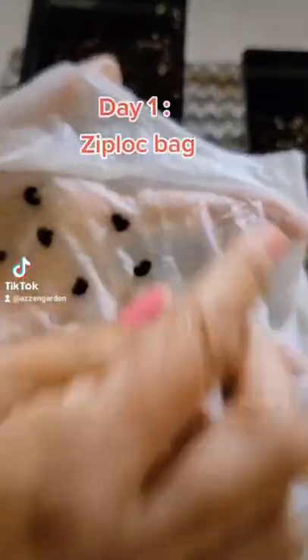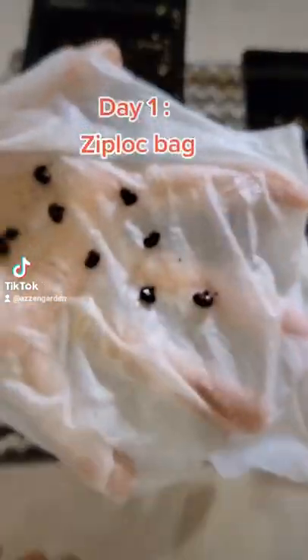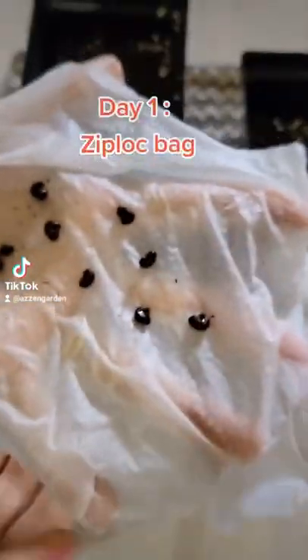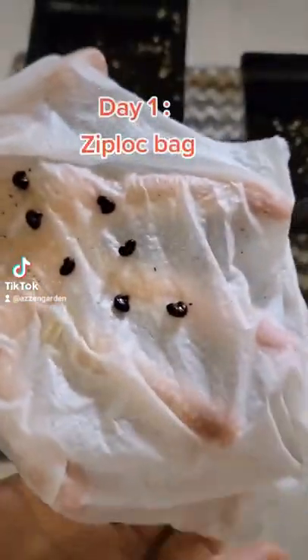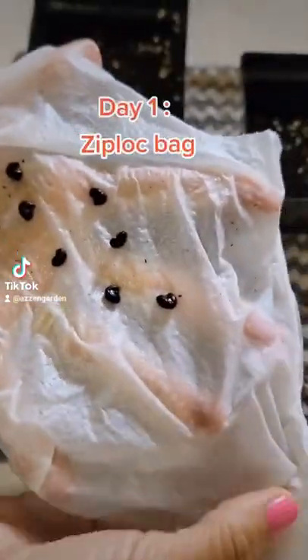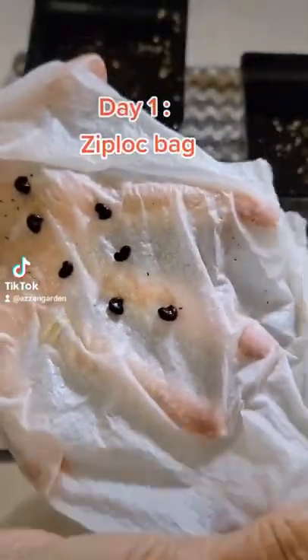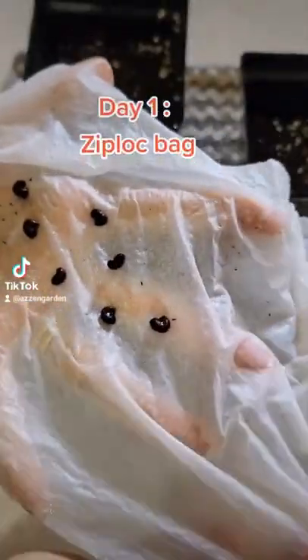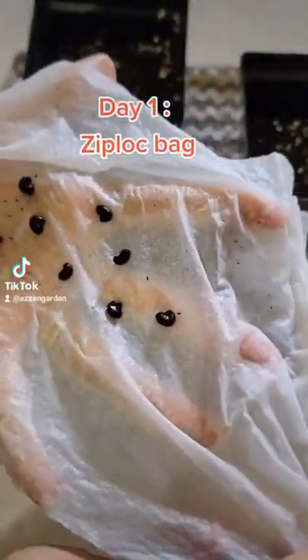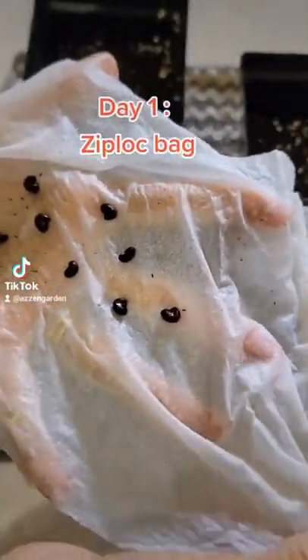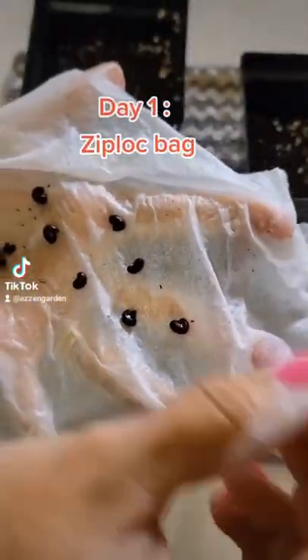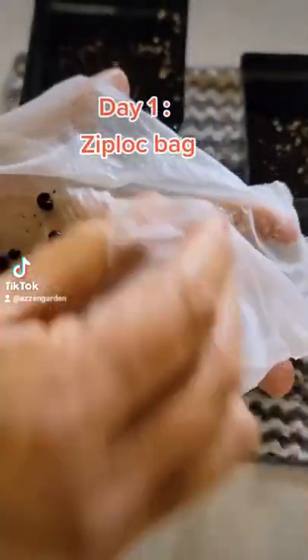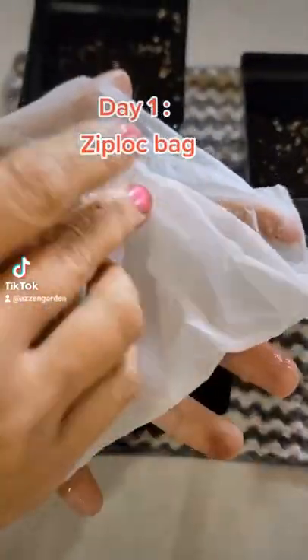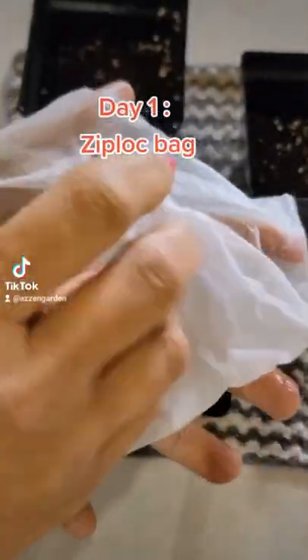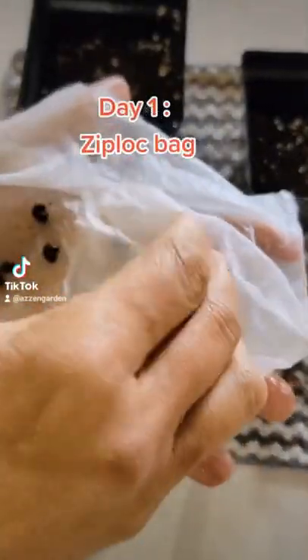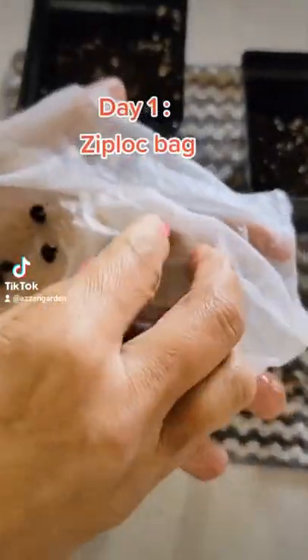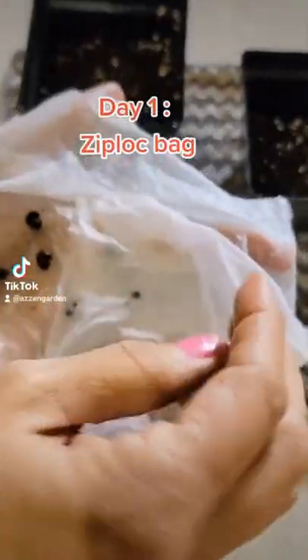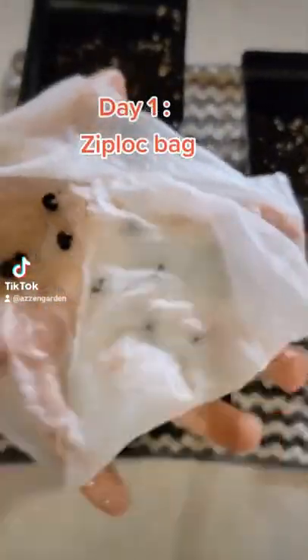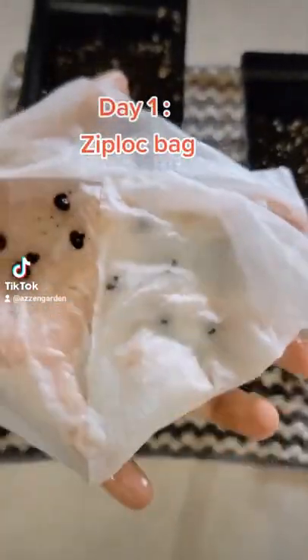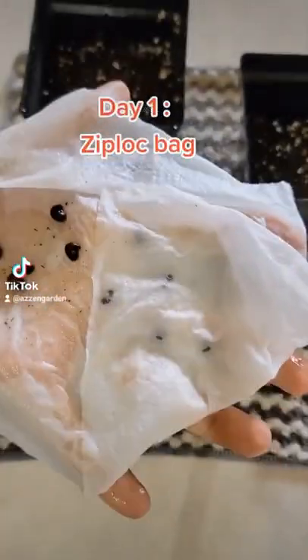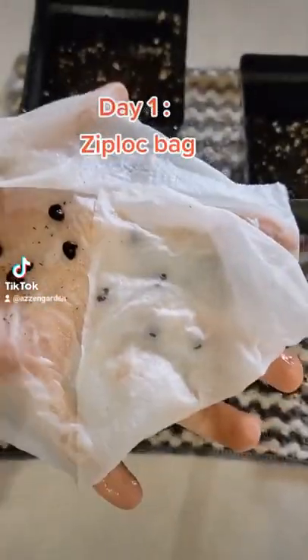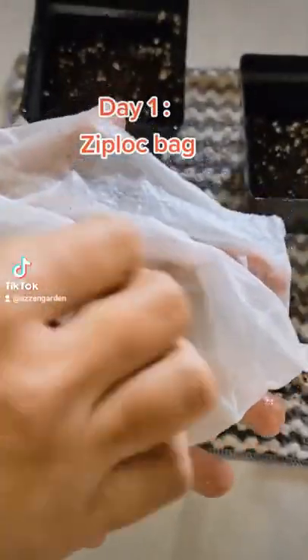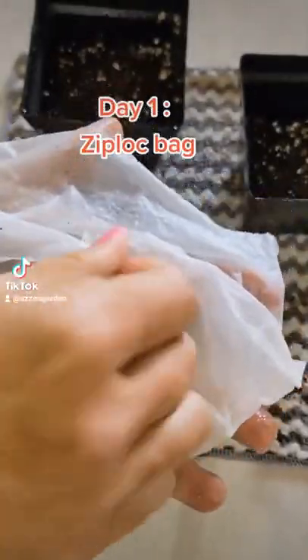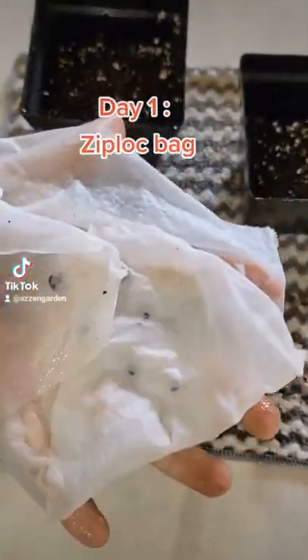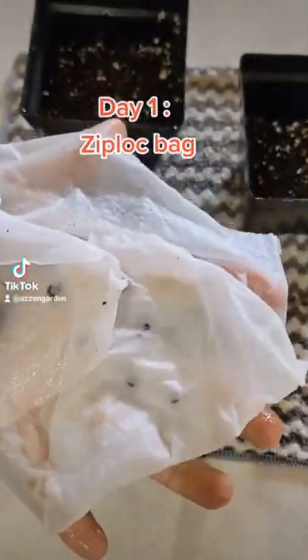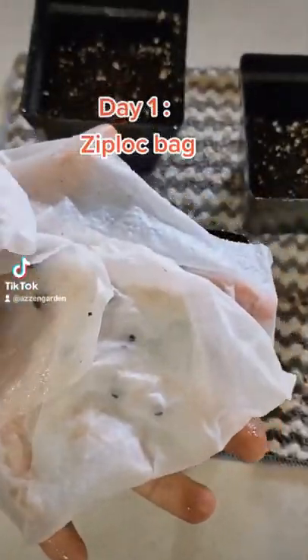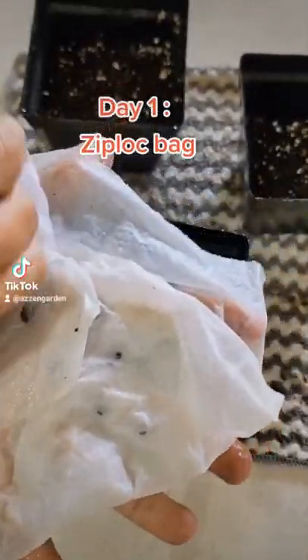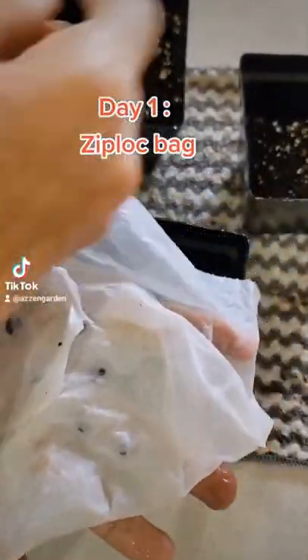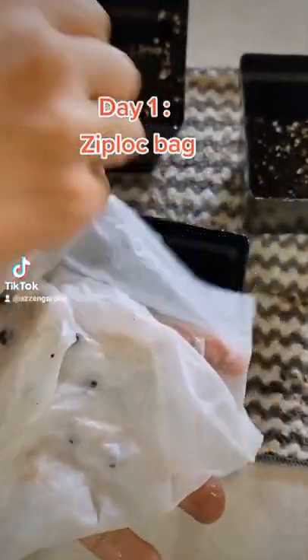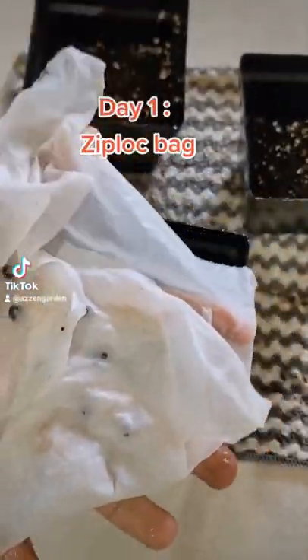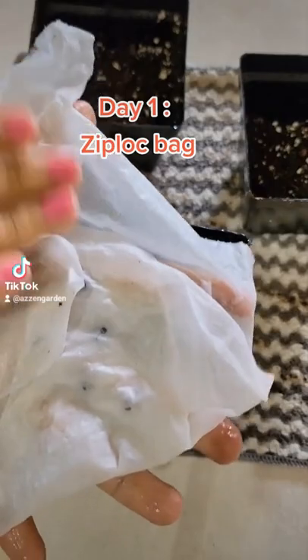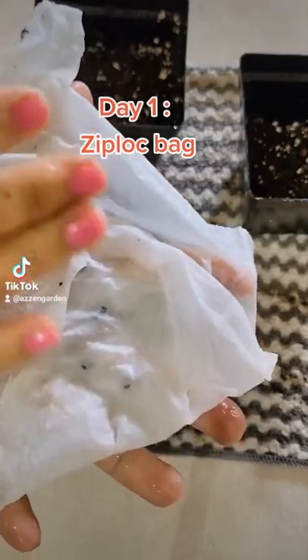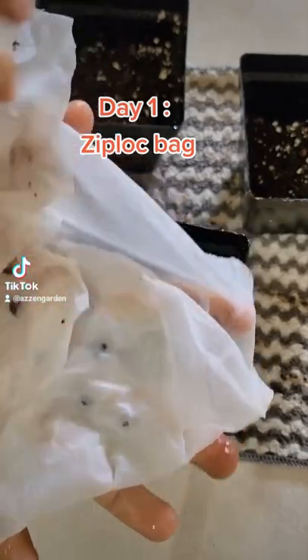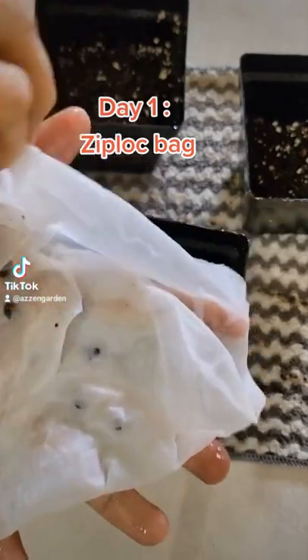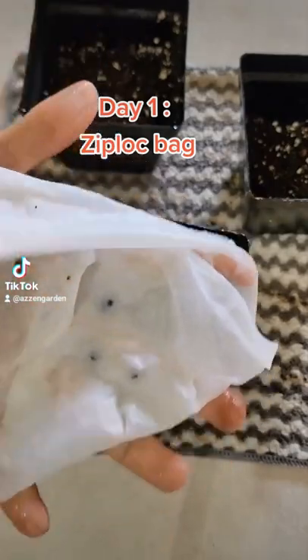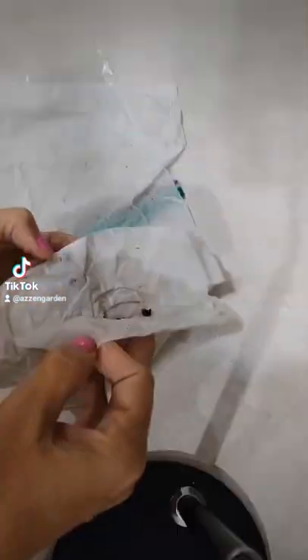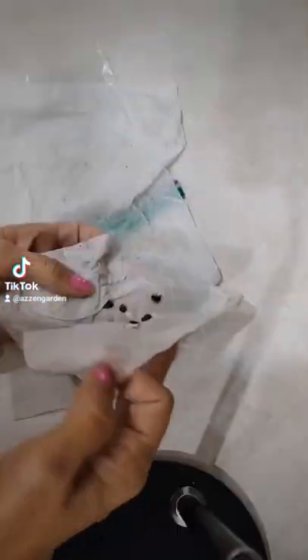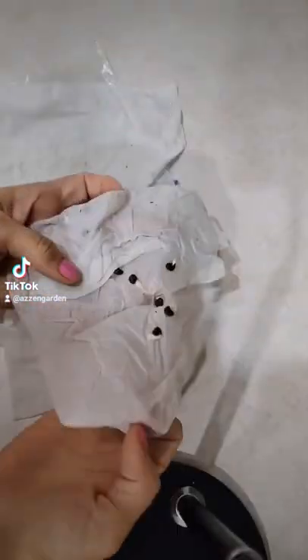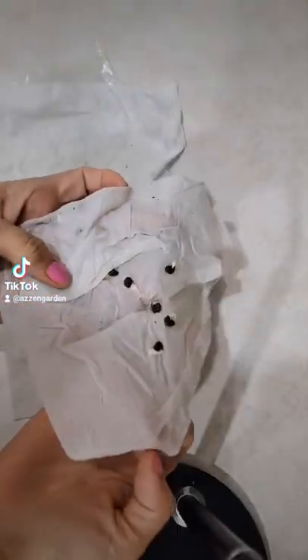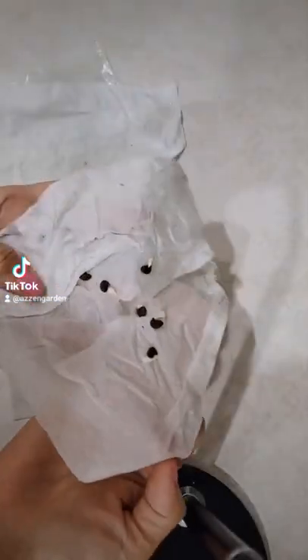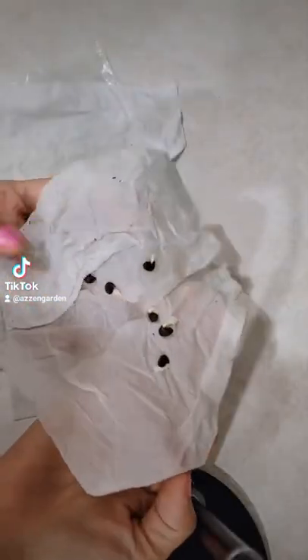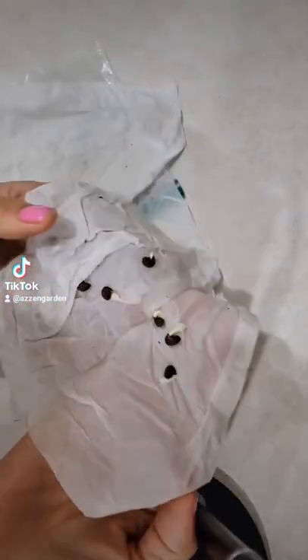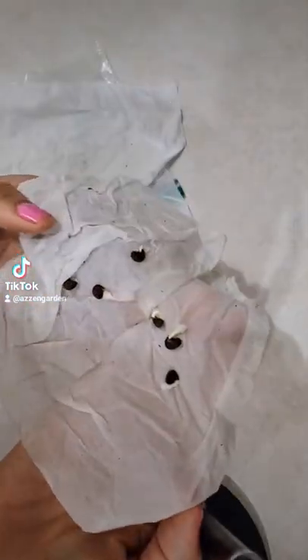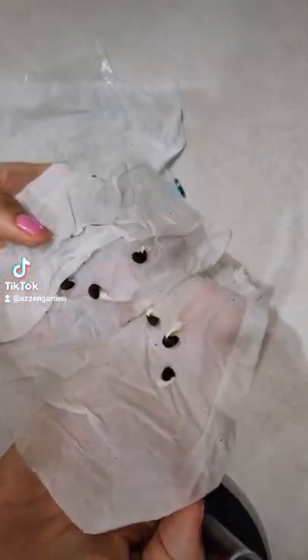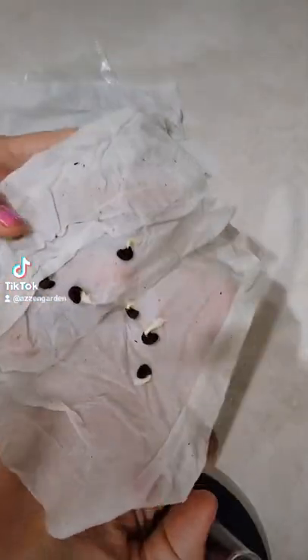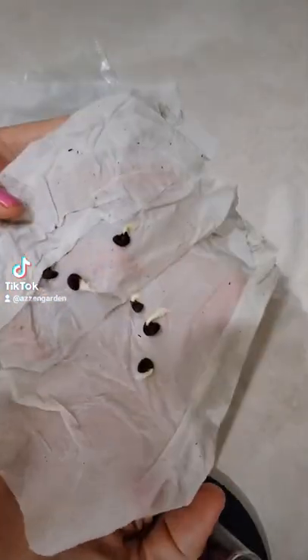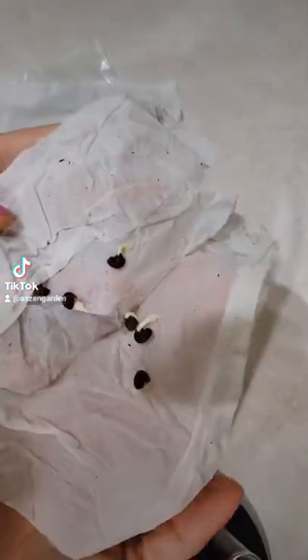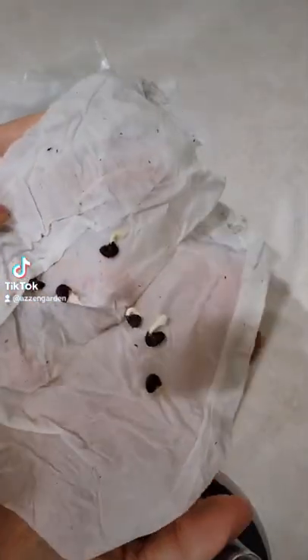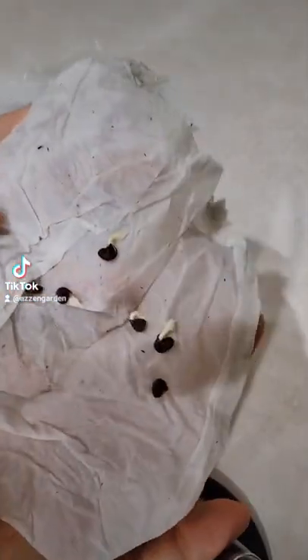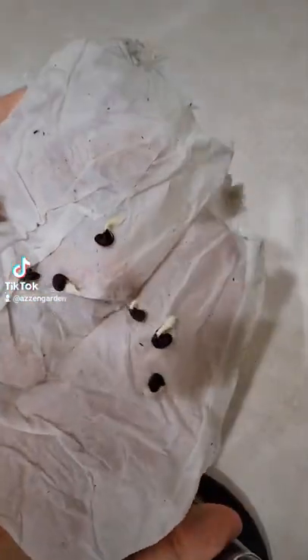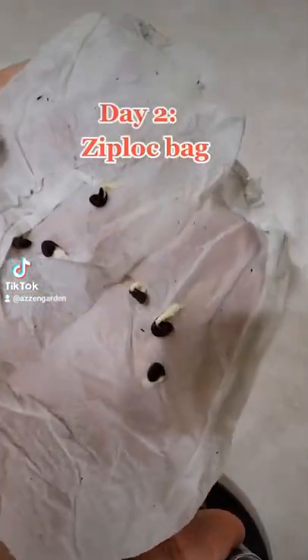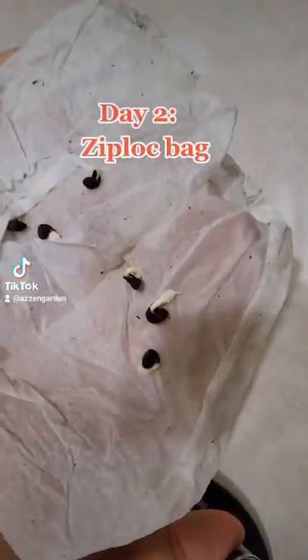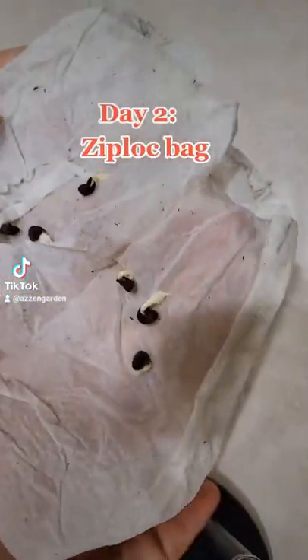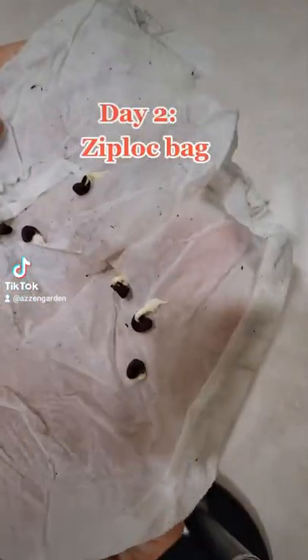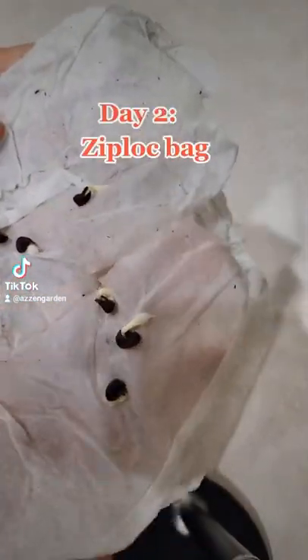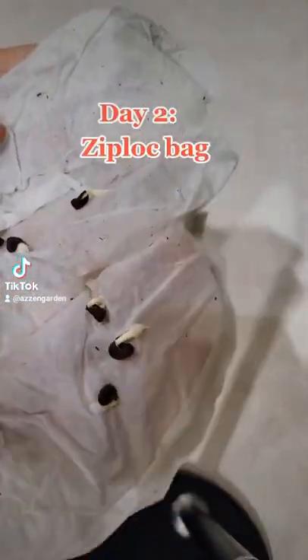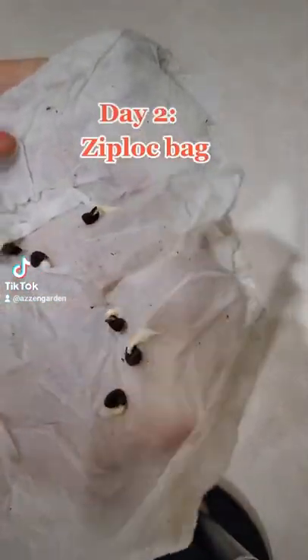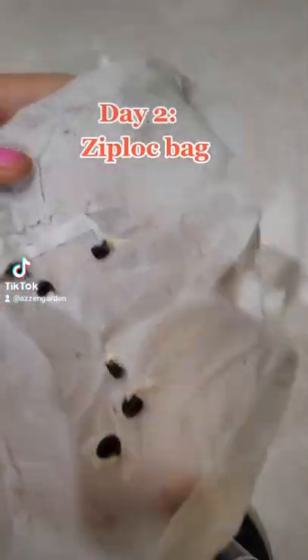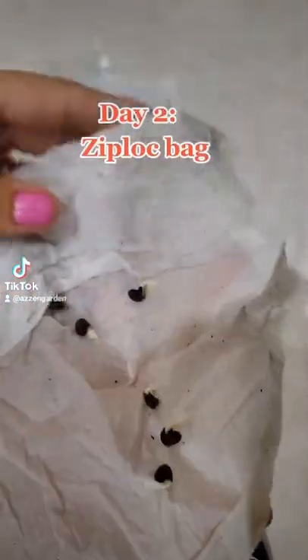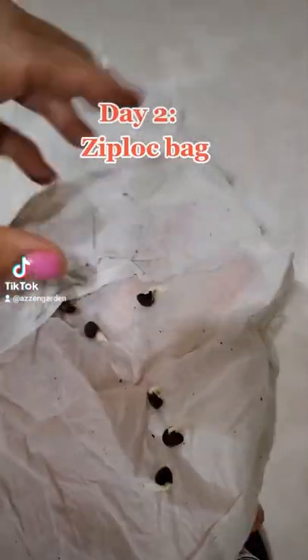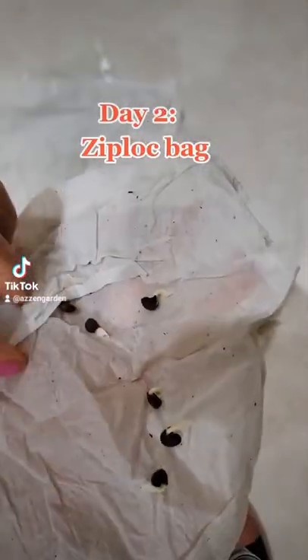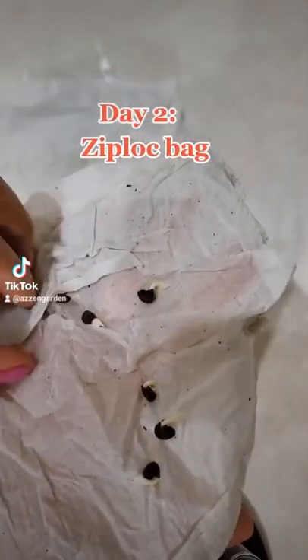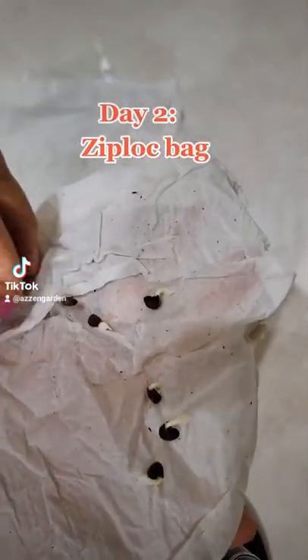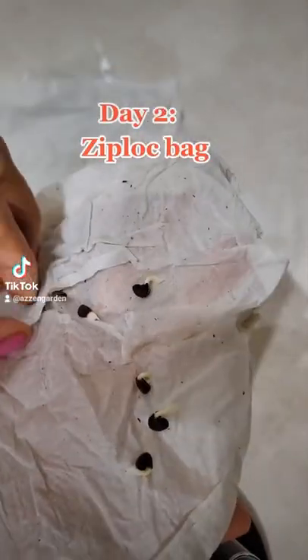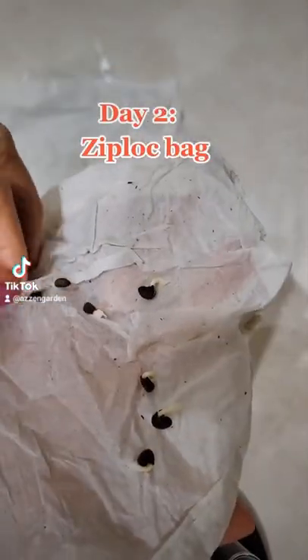Then I placed some of the seeds in a wet paper towel and then closed it tightly in a Ziploc bag, and direct sewed some right into the soil.